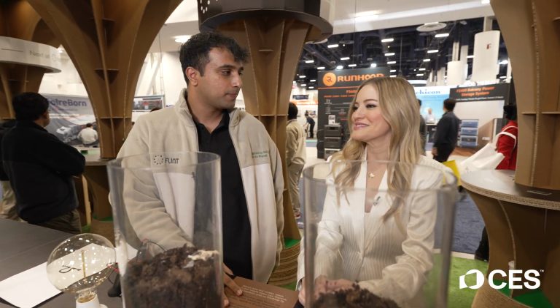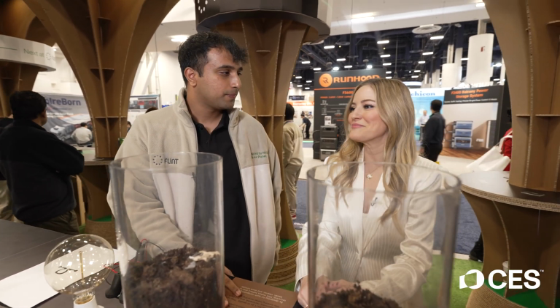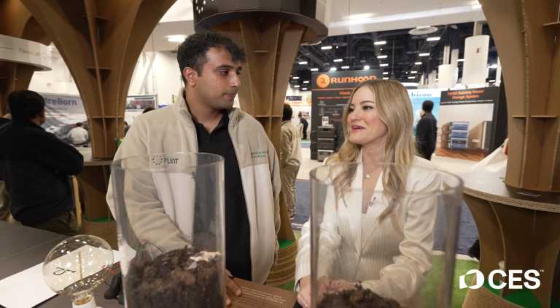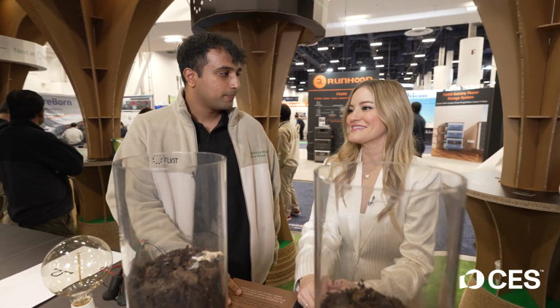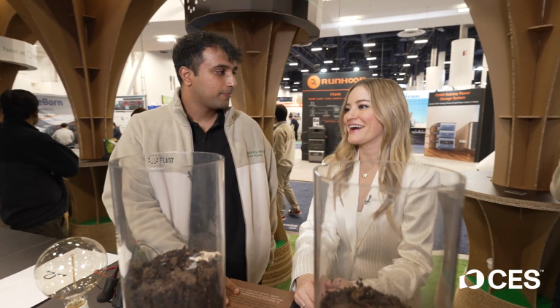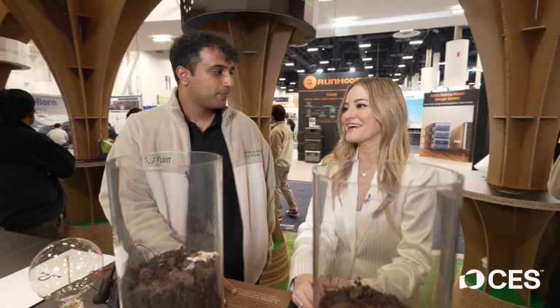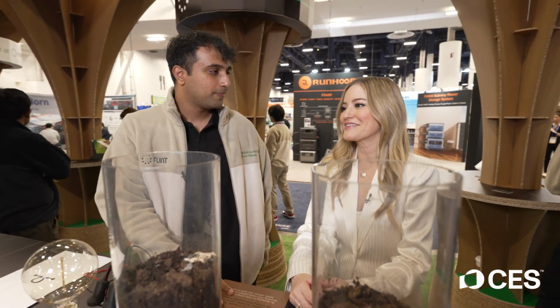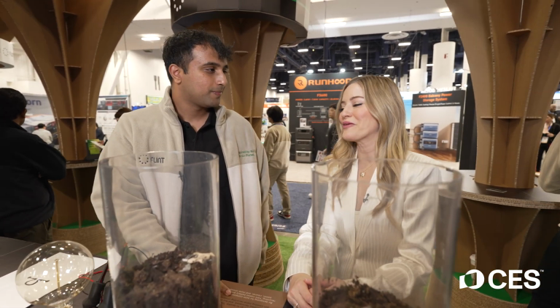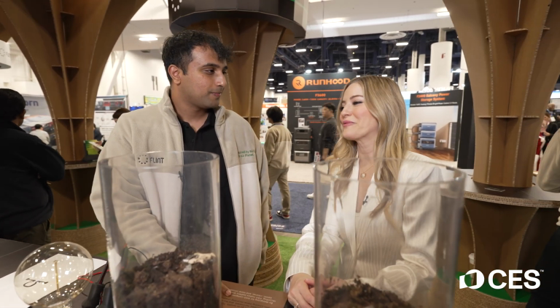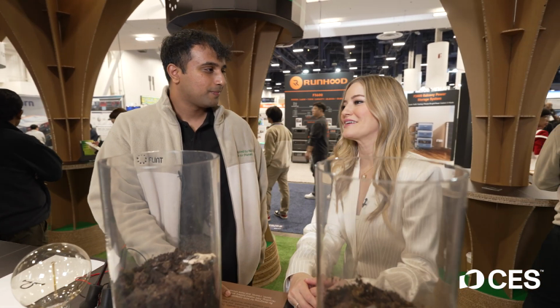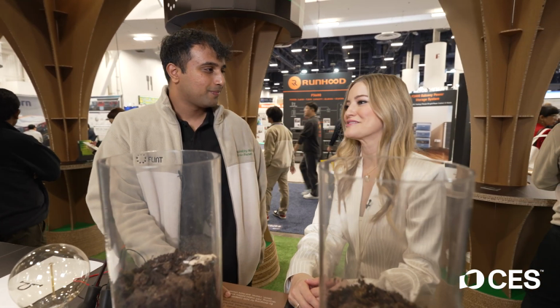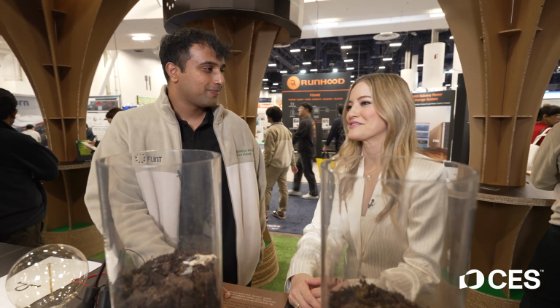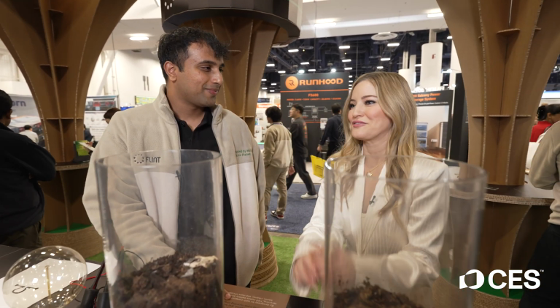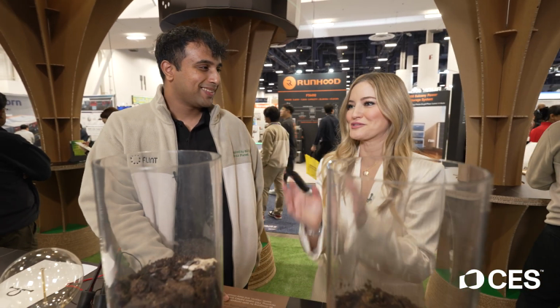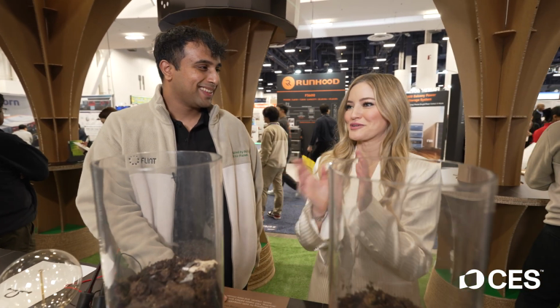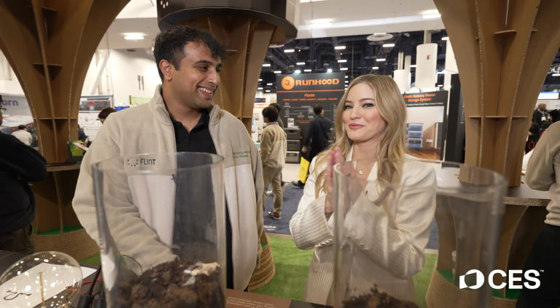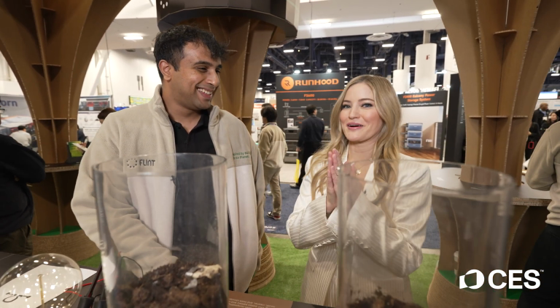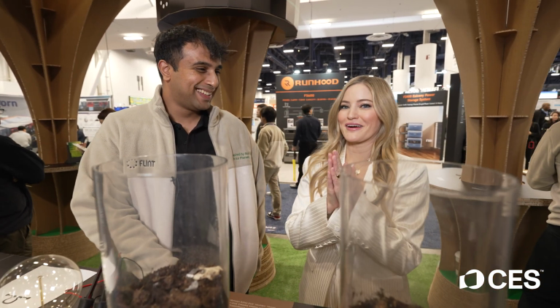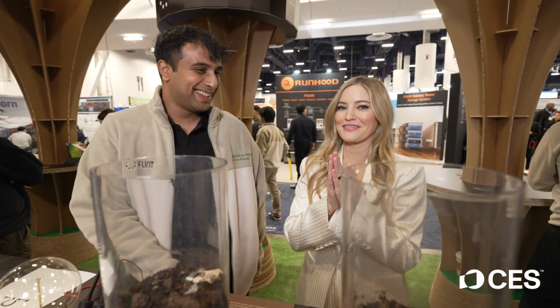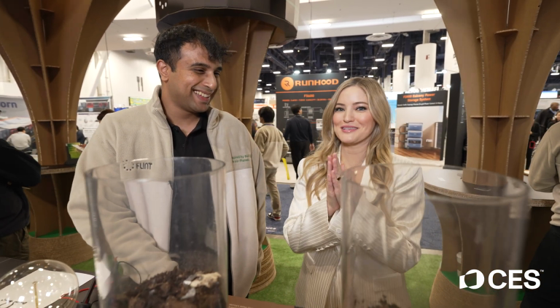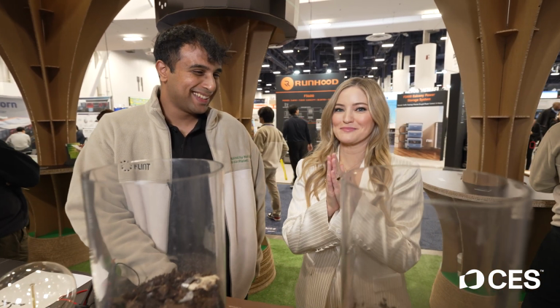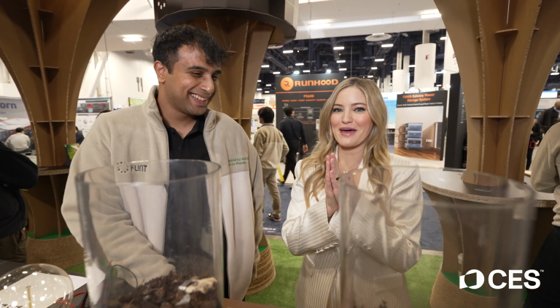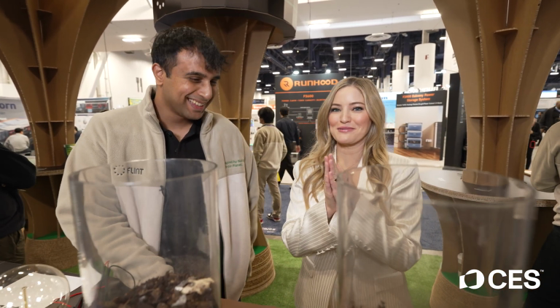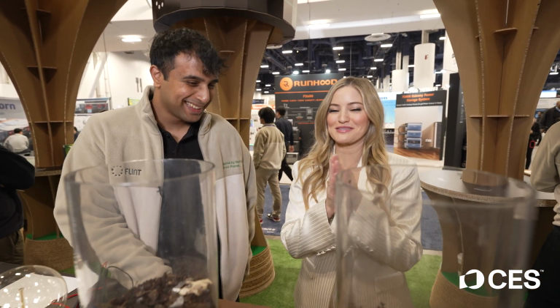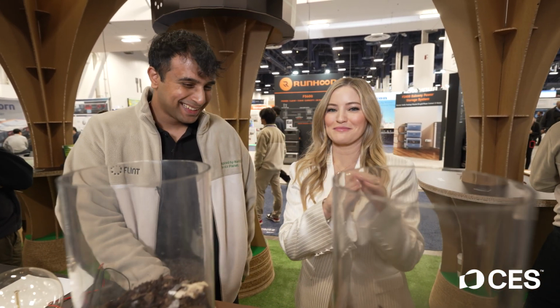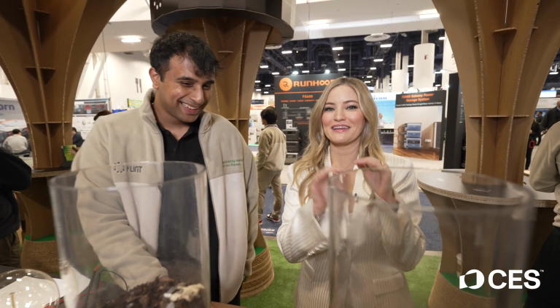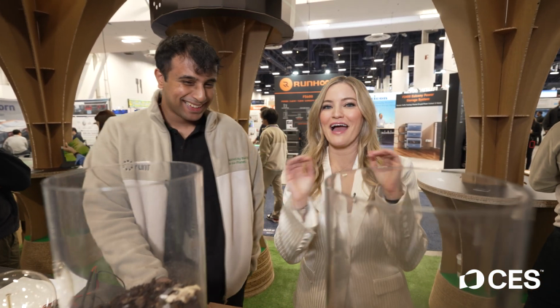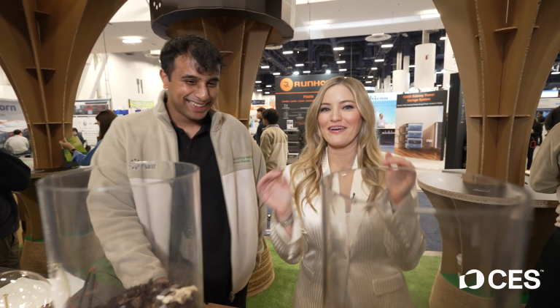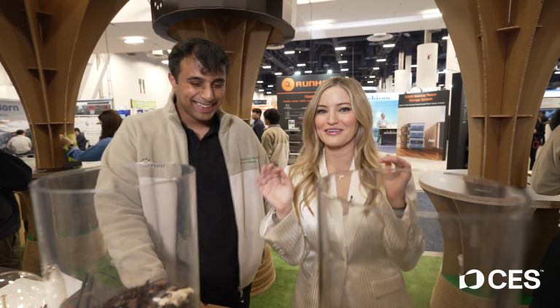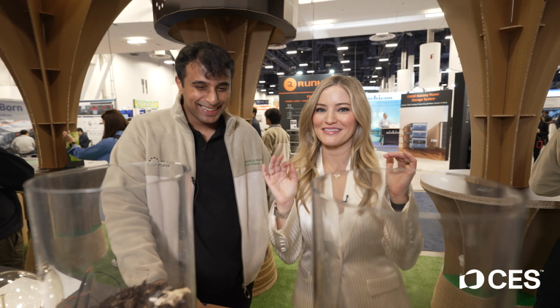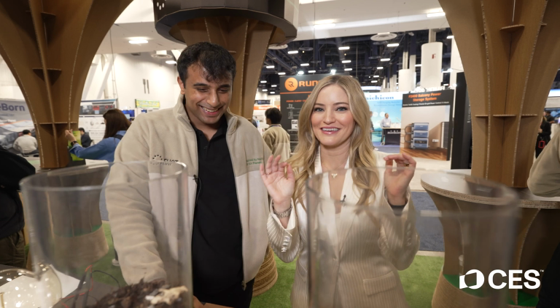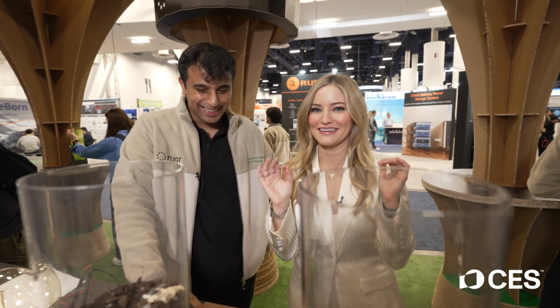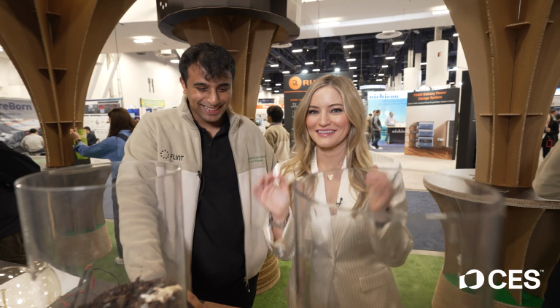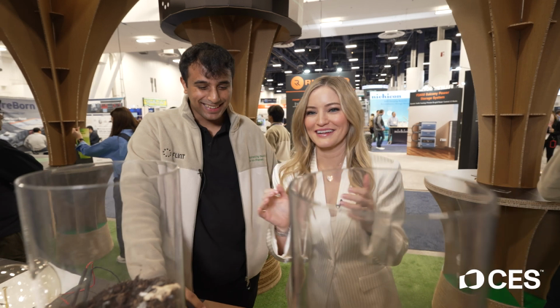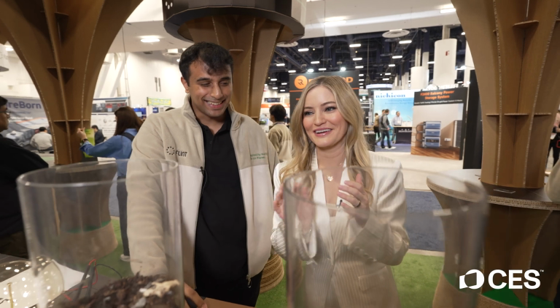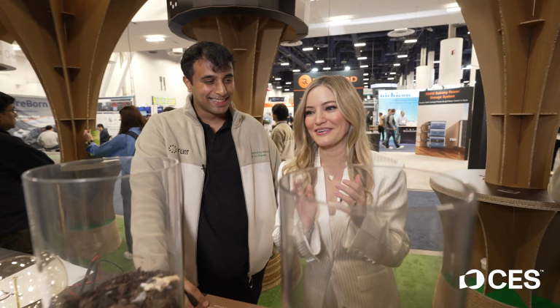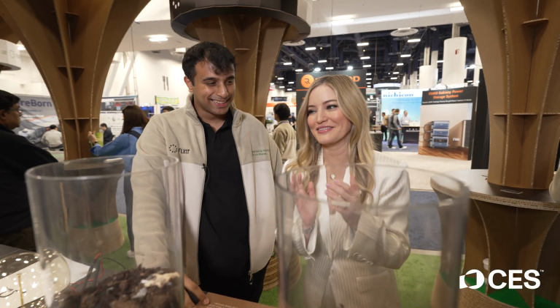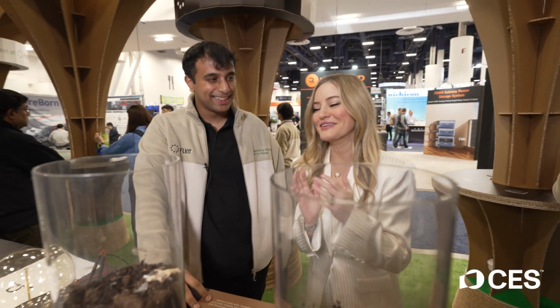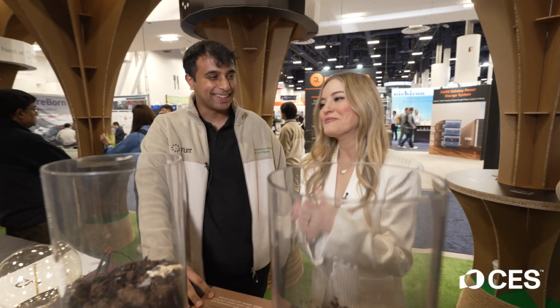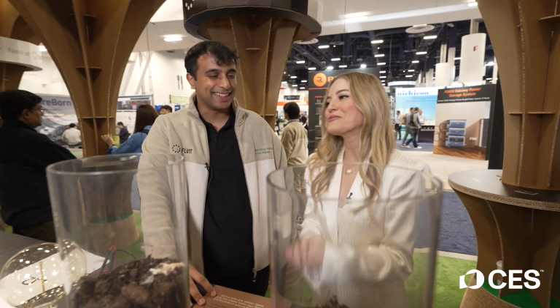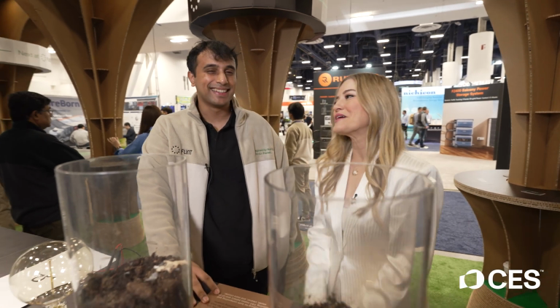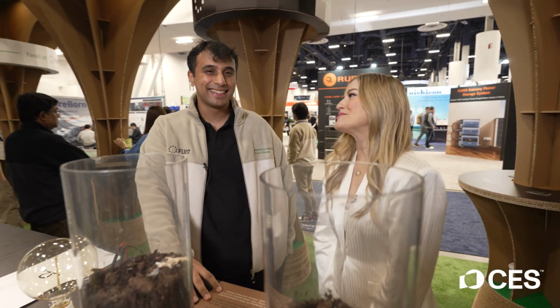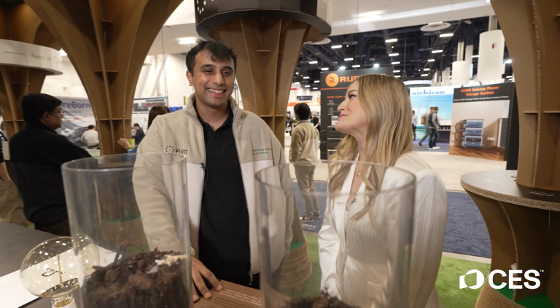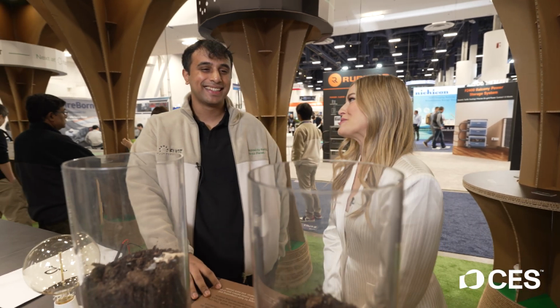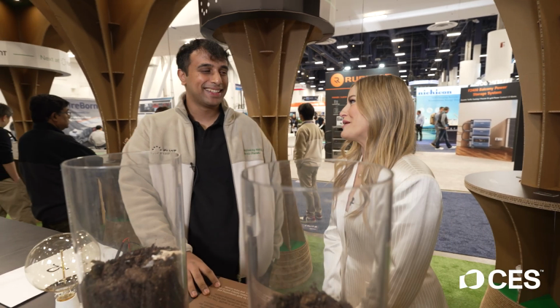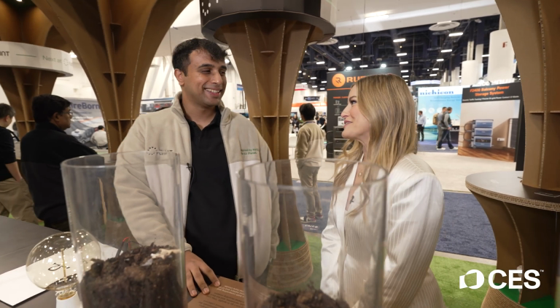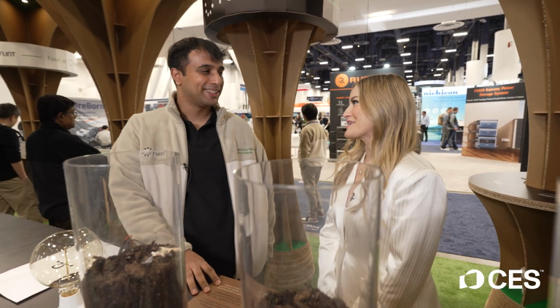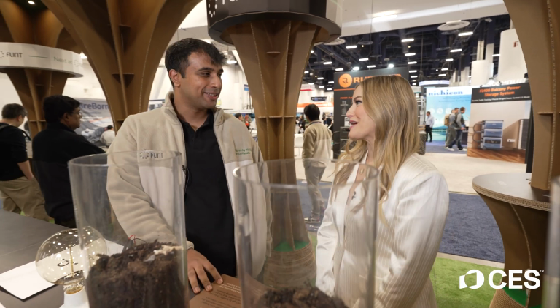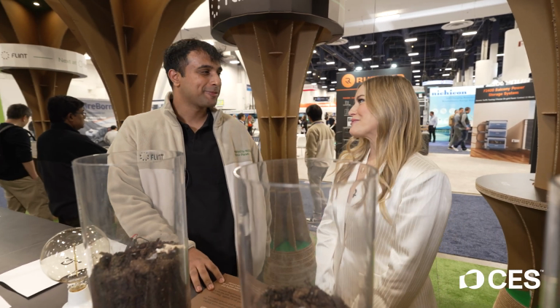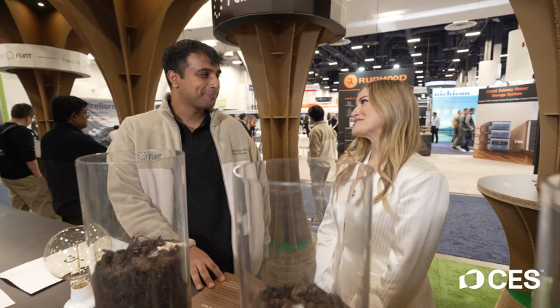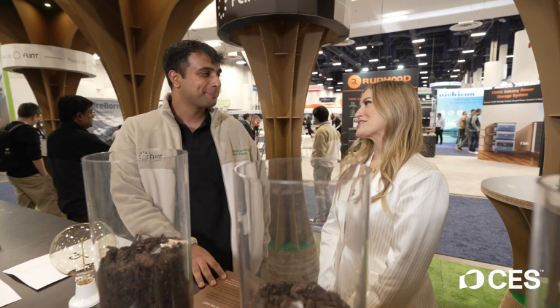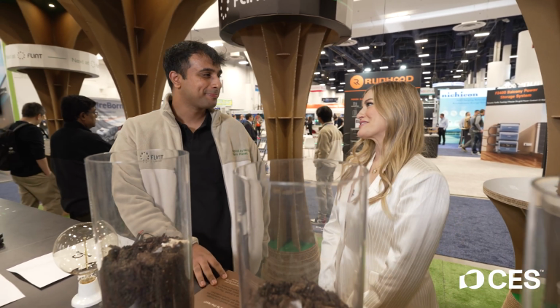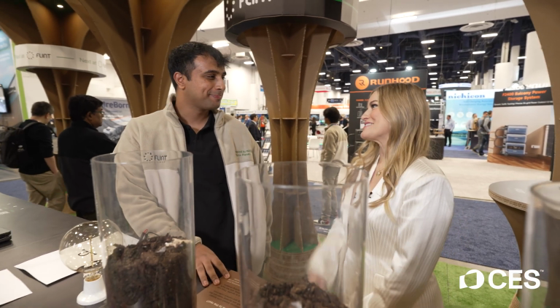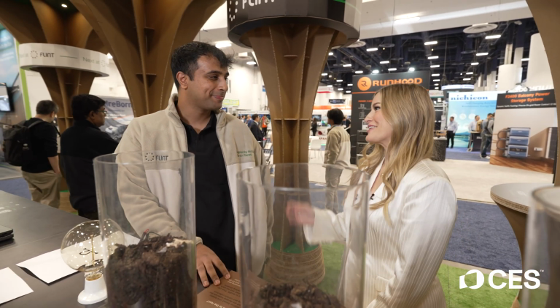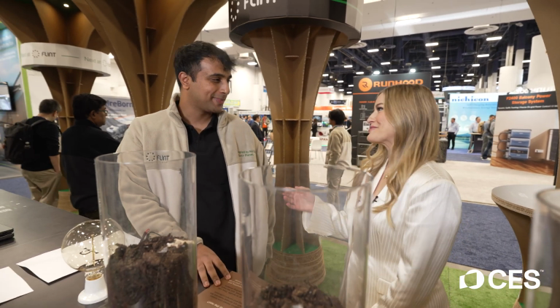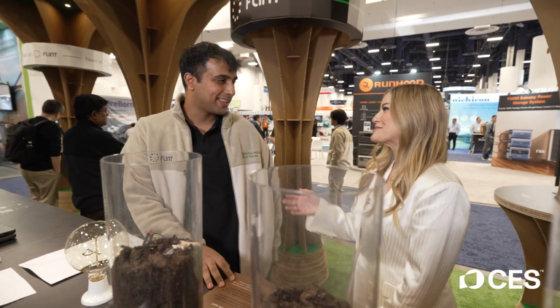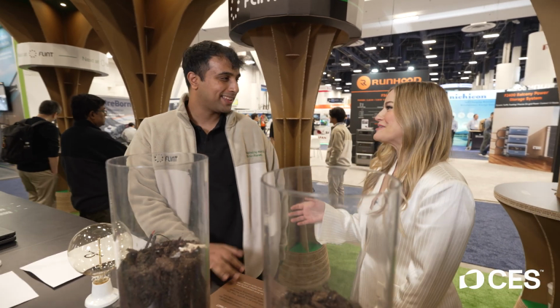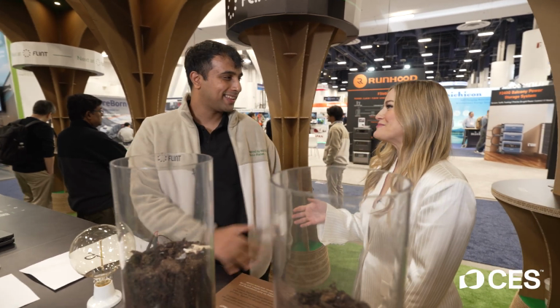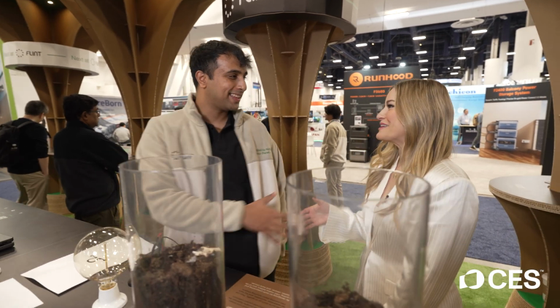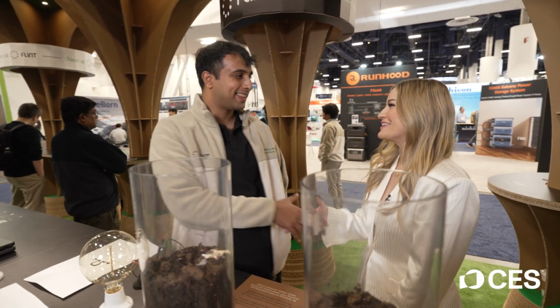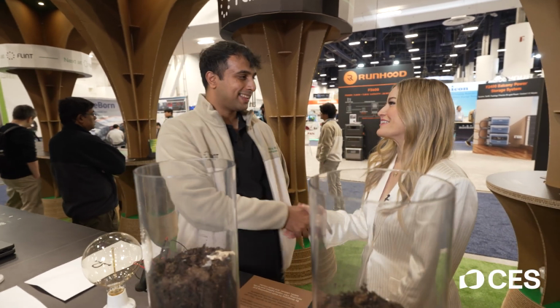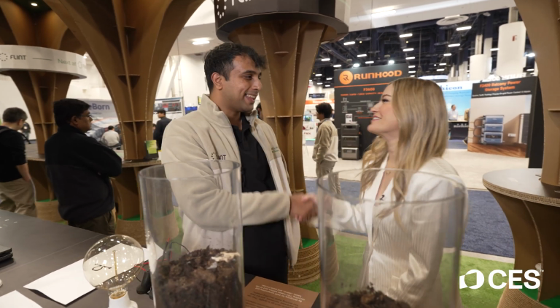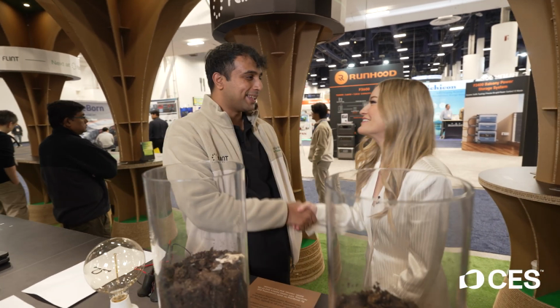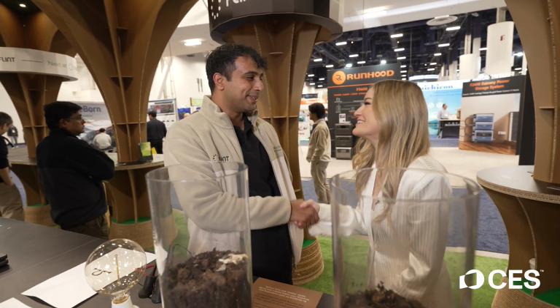This is amazing. I cannot wait until the future where these batteries are going to be in everything that I own. Thank you so much — I can't wait to check this out. So nice meeting you. You too.